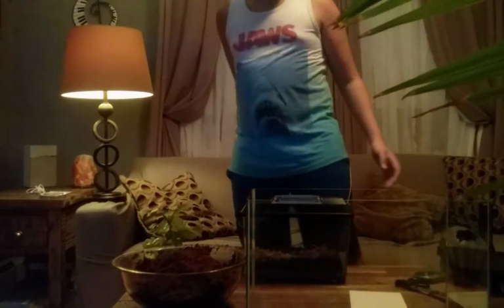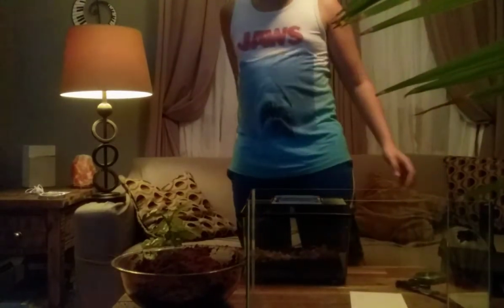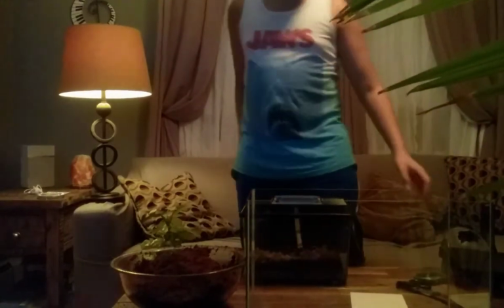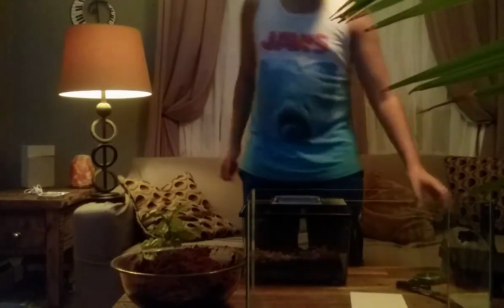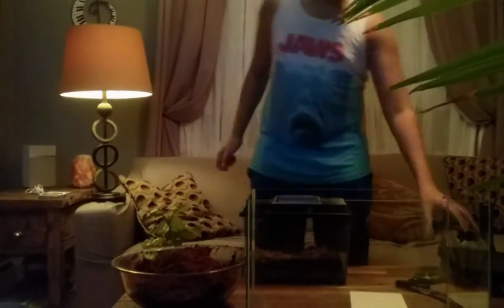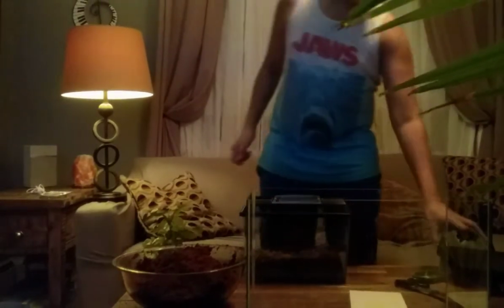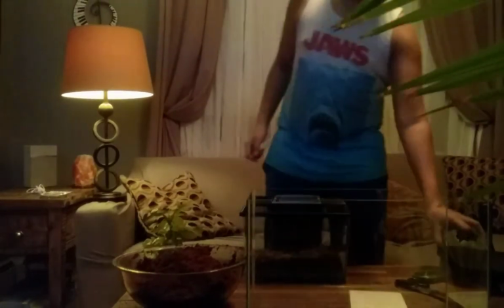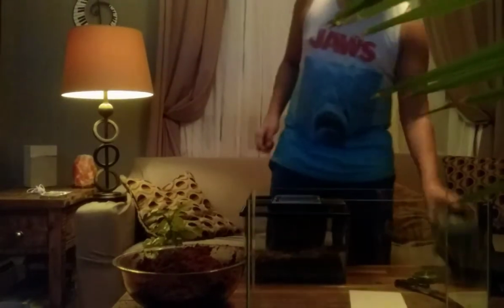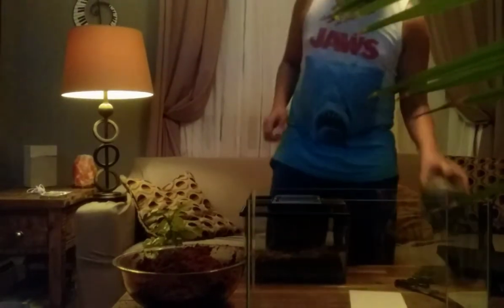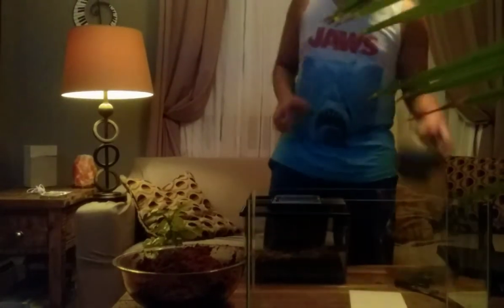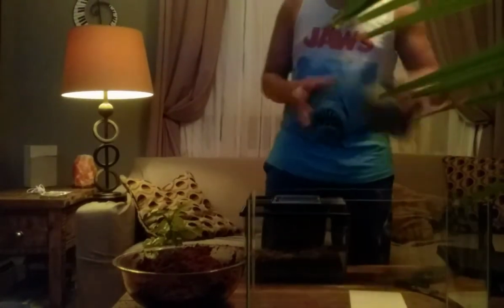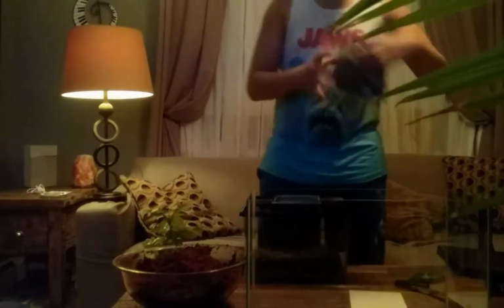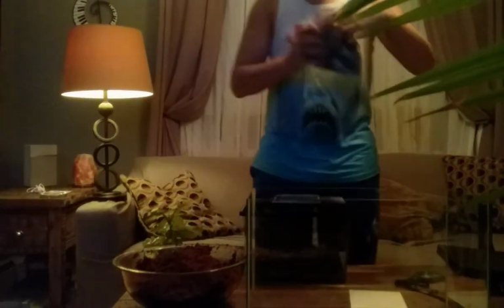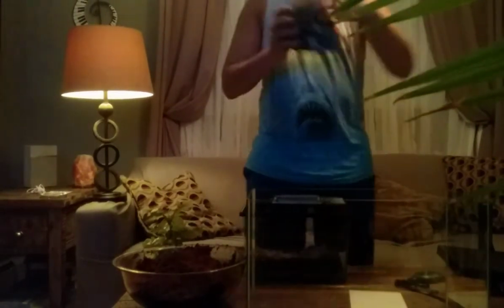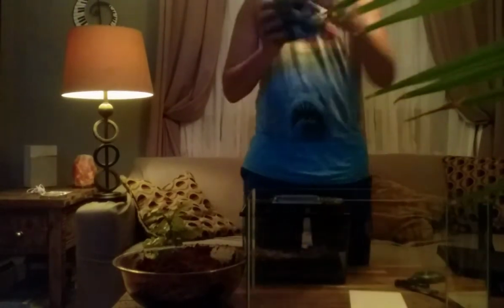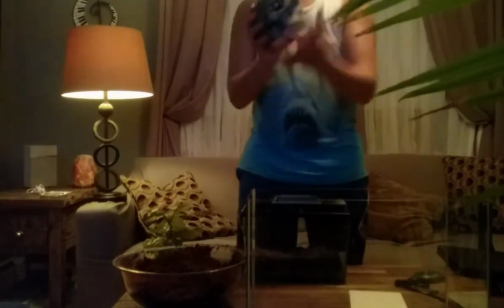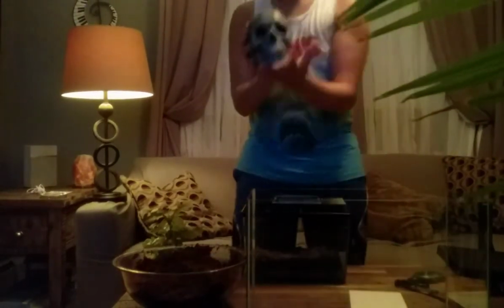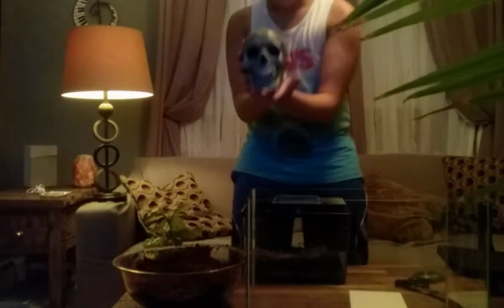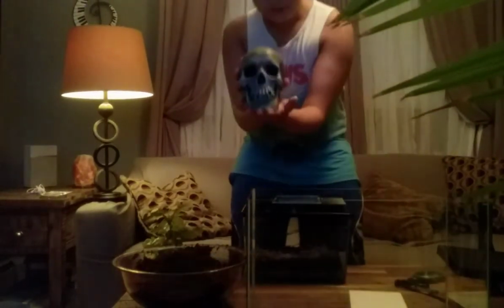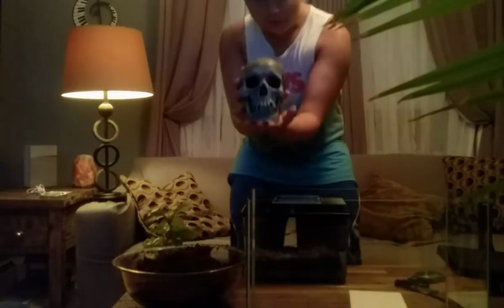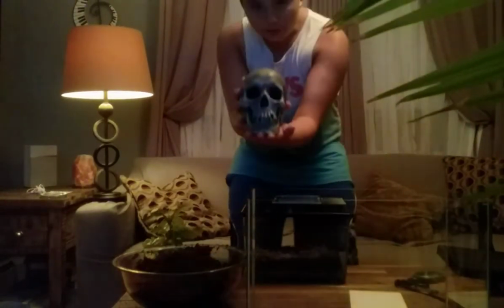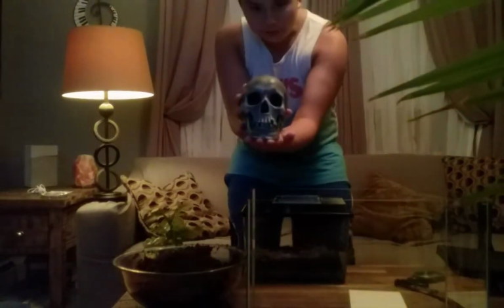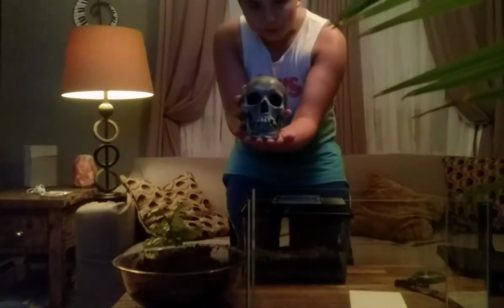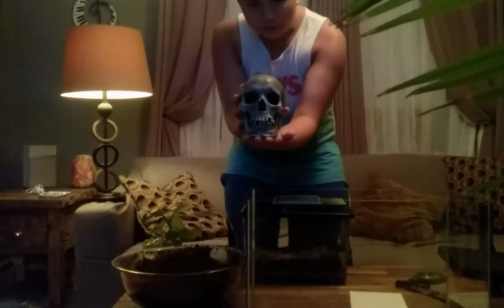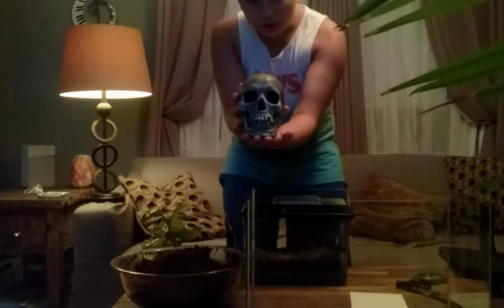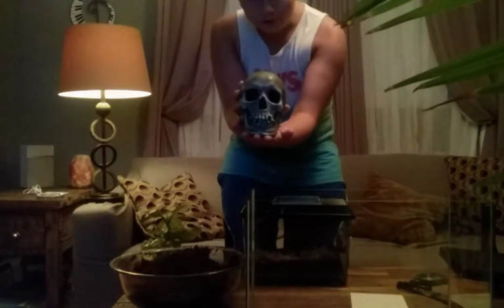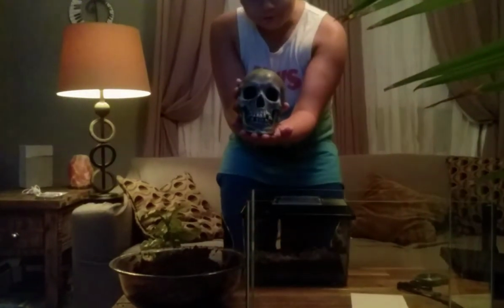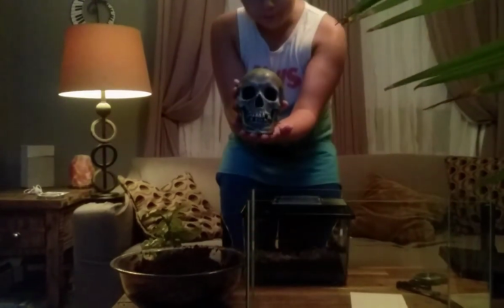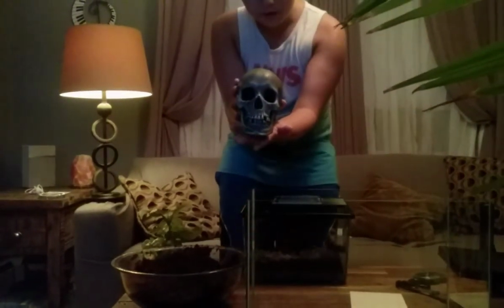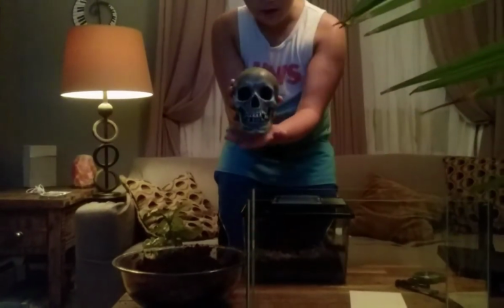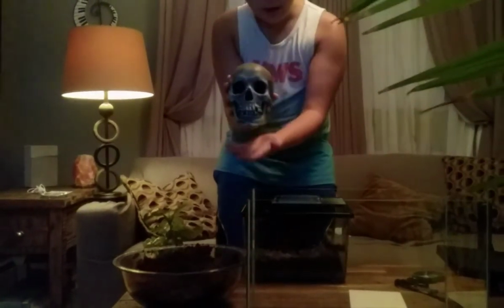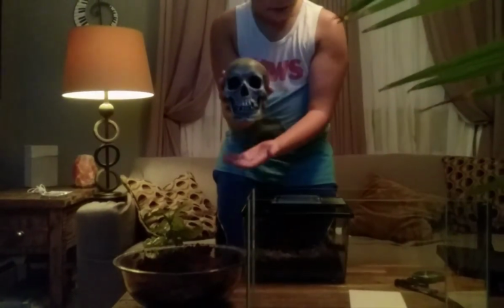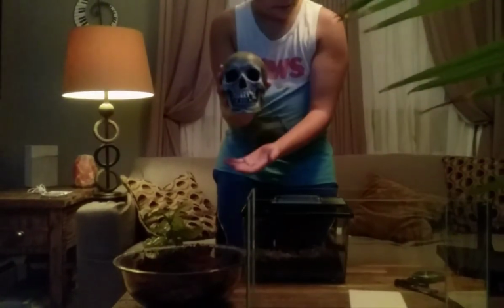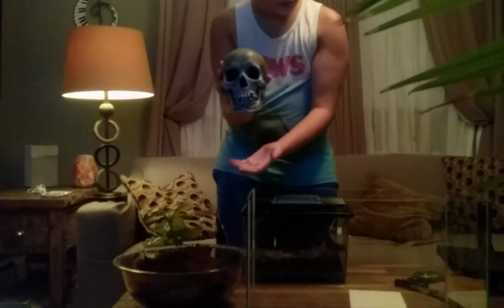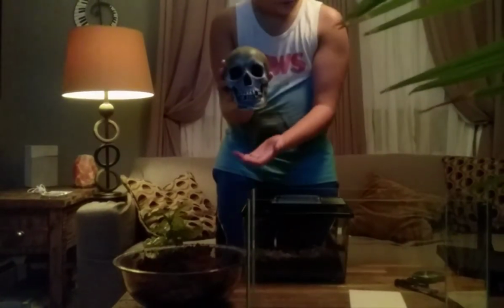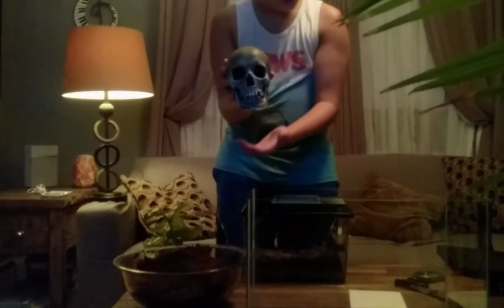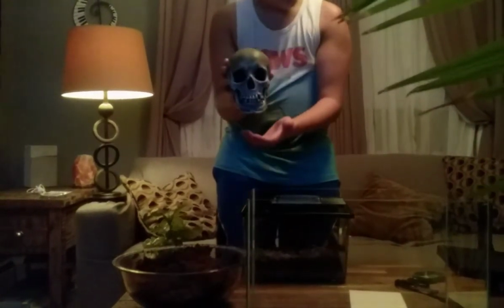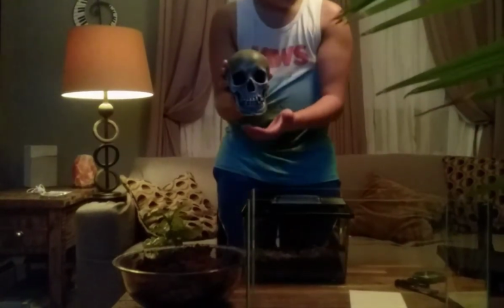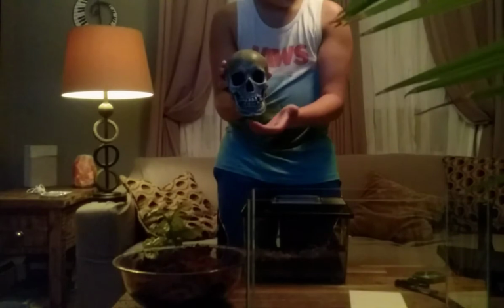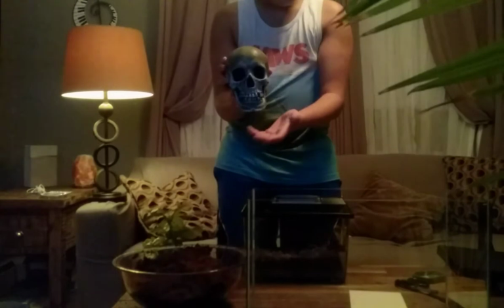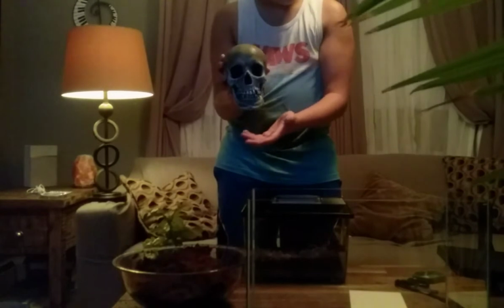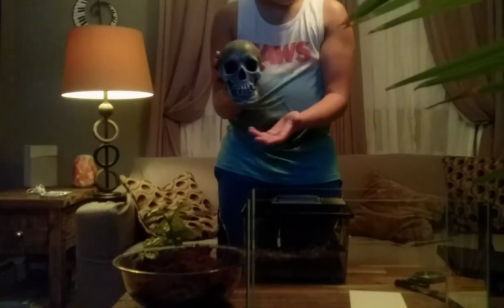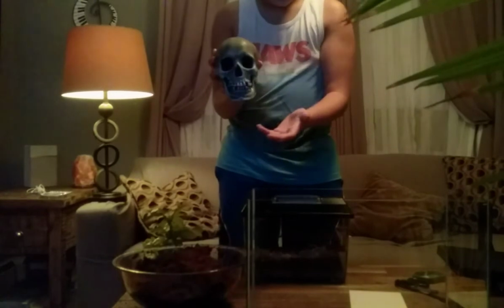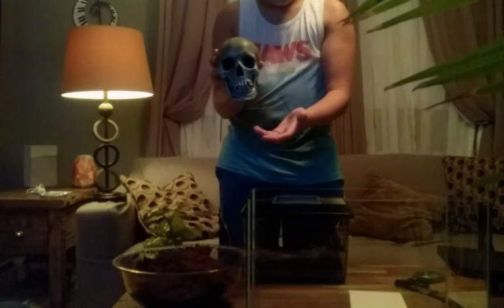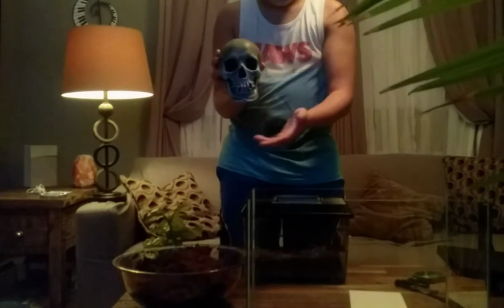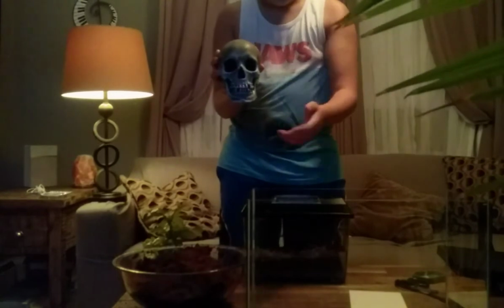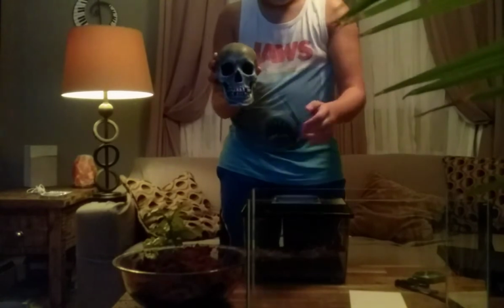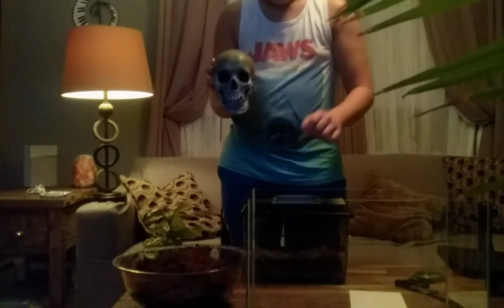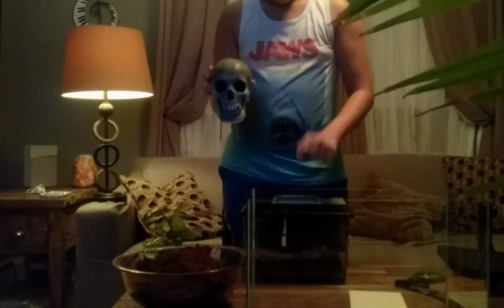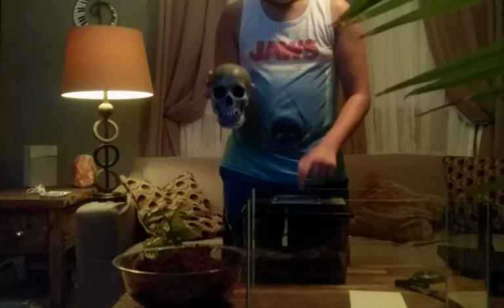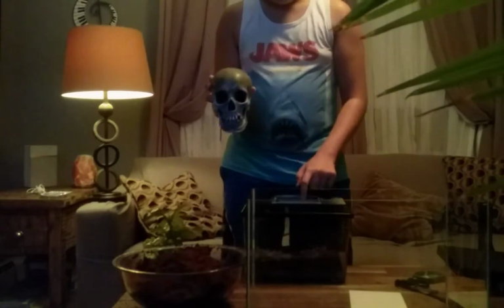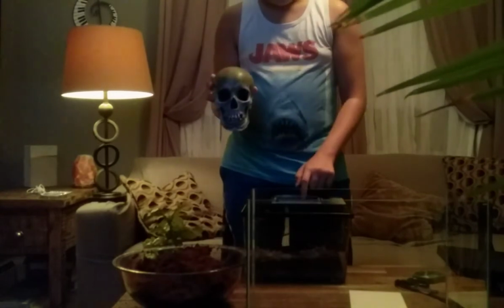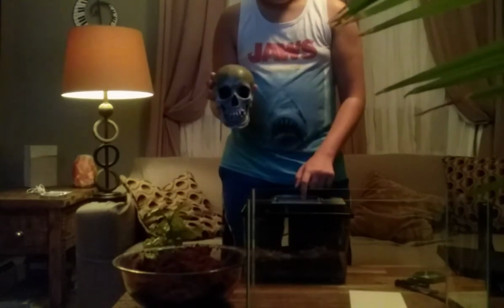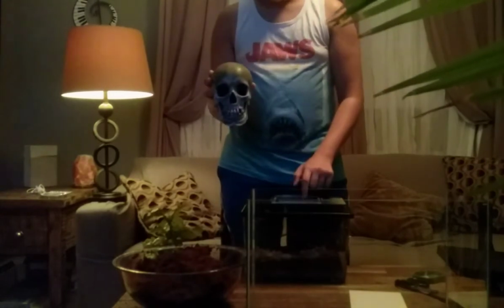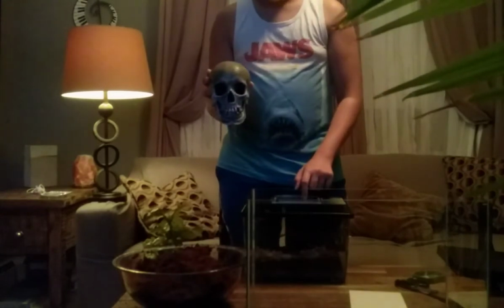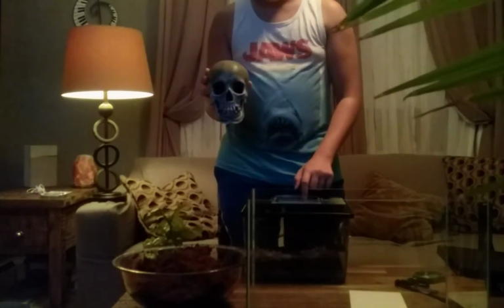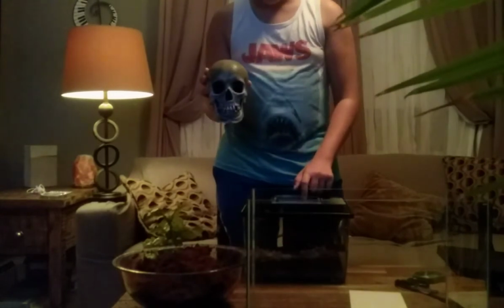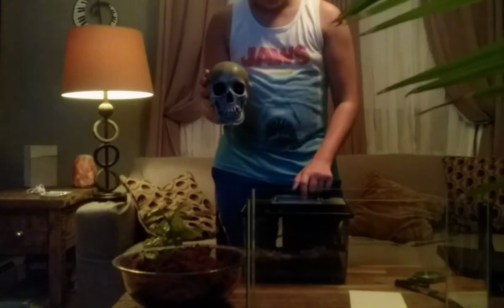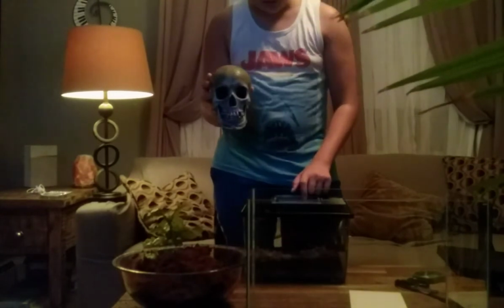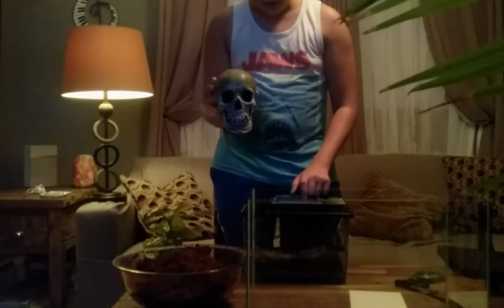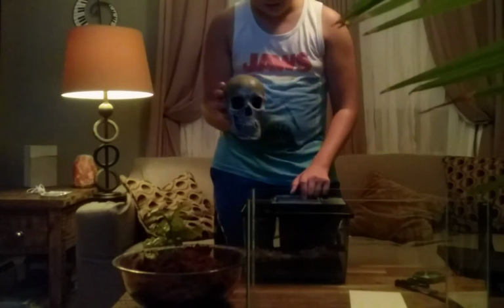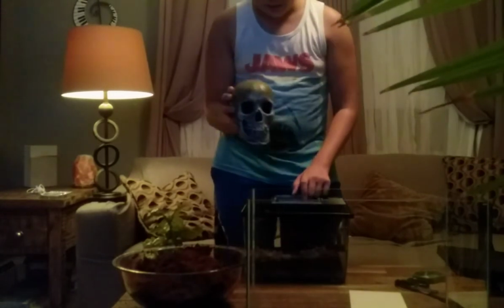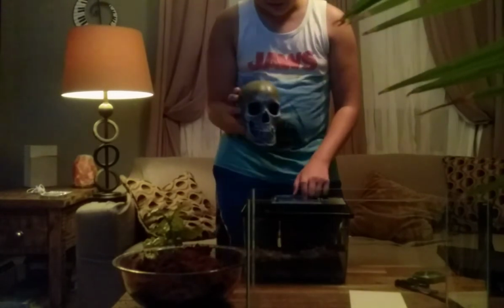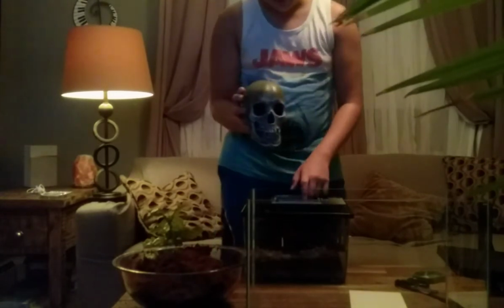Got everything washed here. We got a nice little skull for him to hide in - it's like a hide. He's got a piece of cork bark in there.